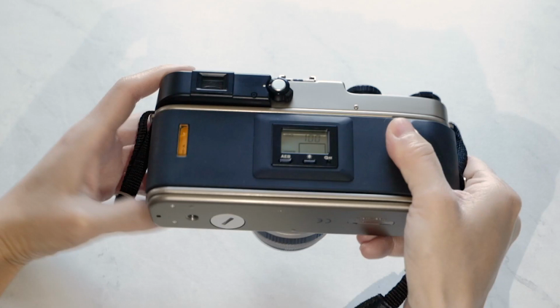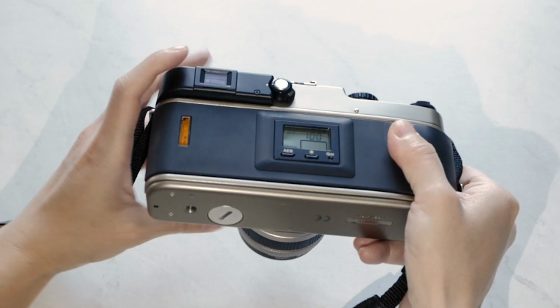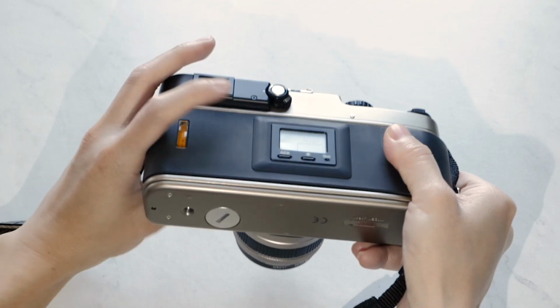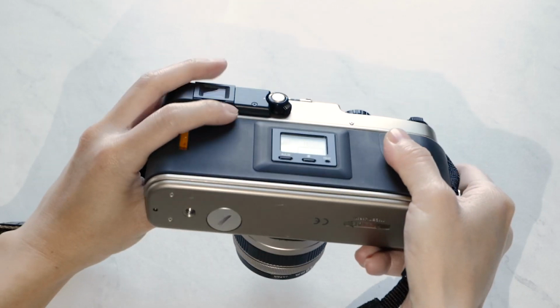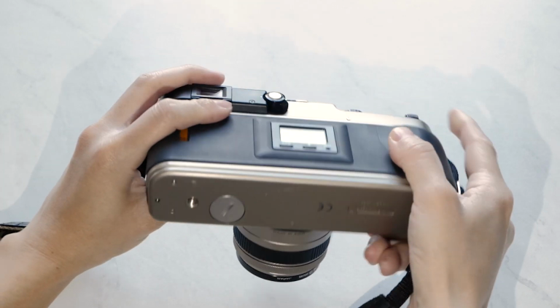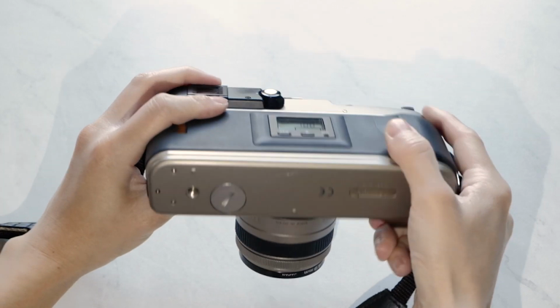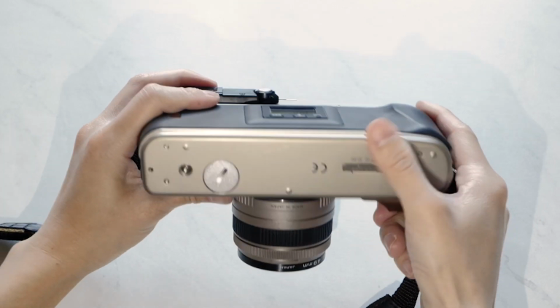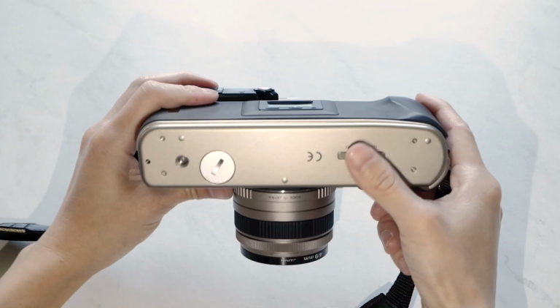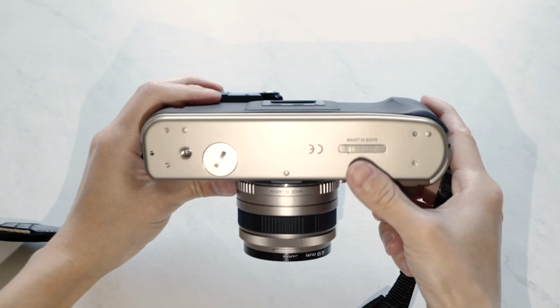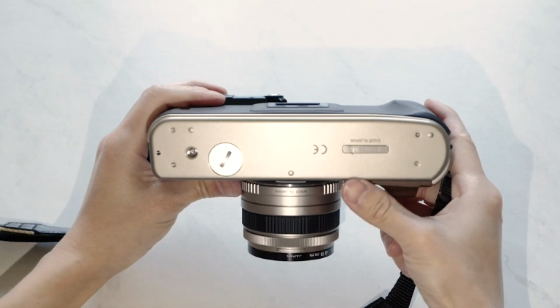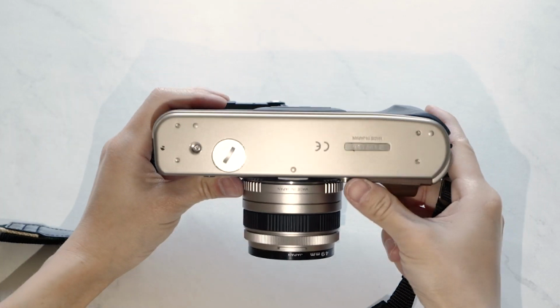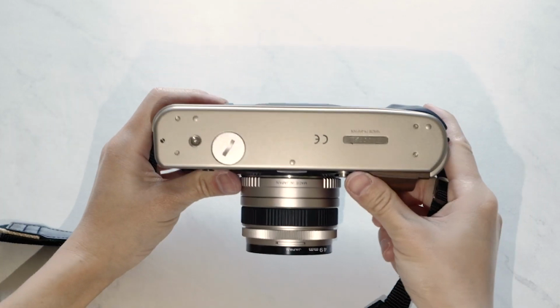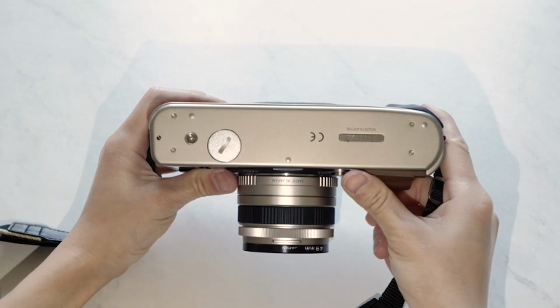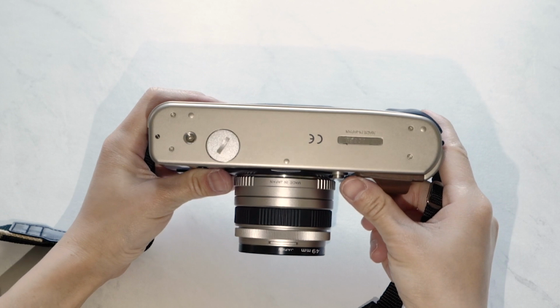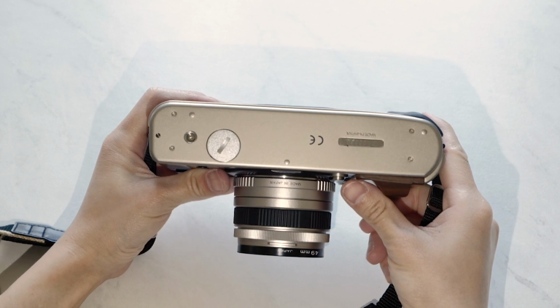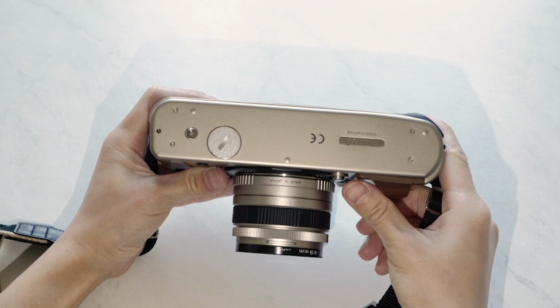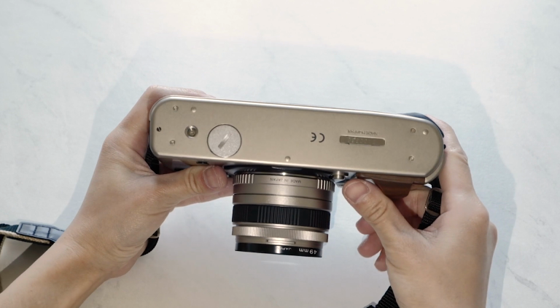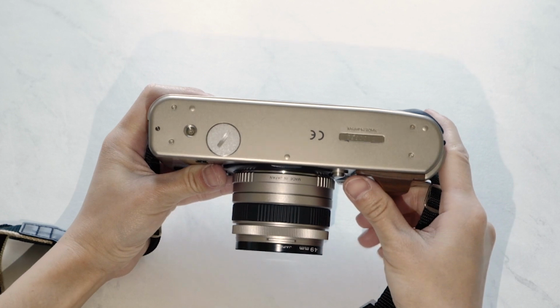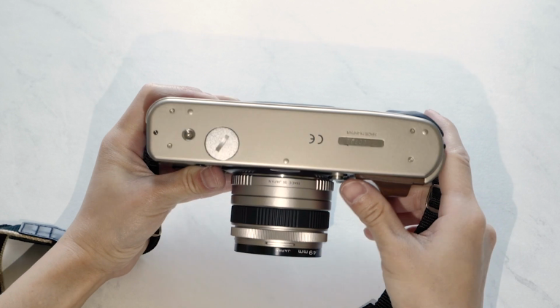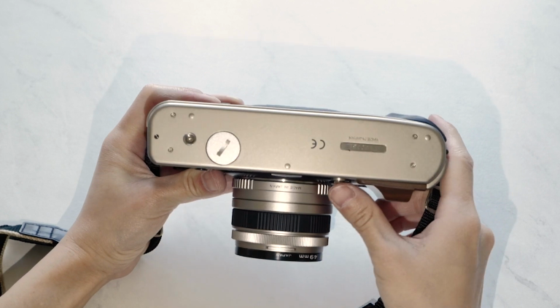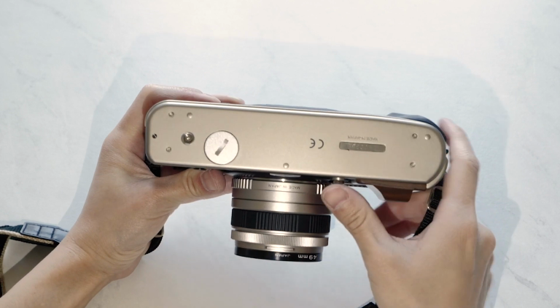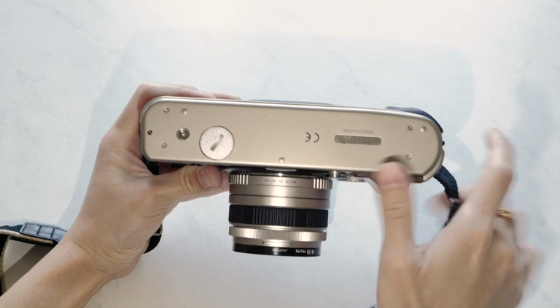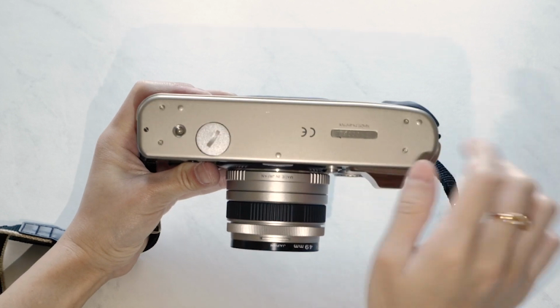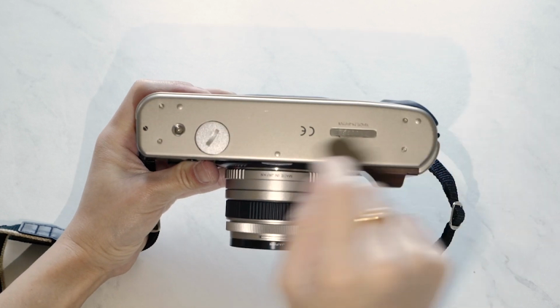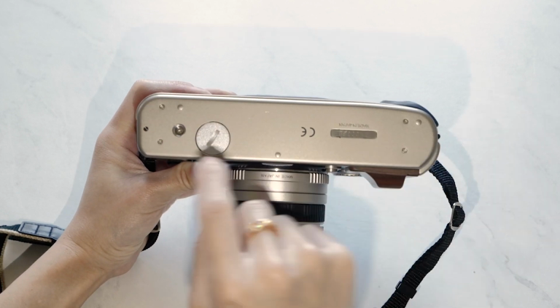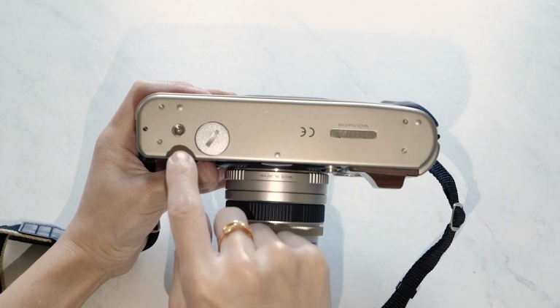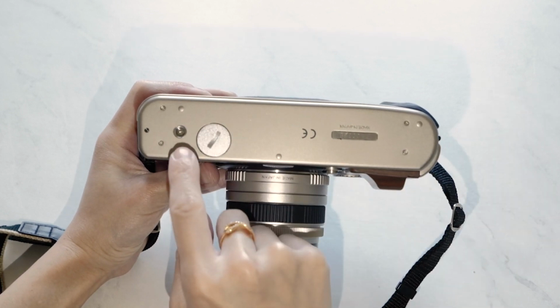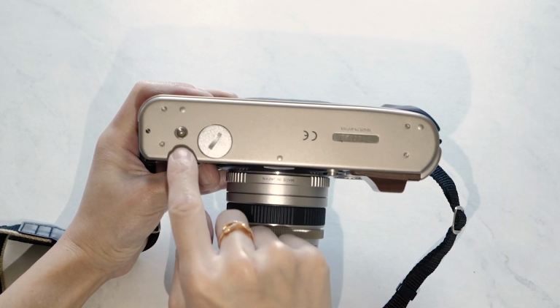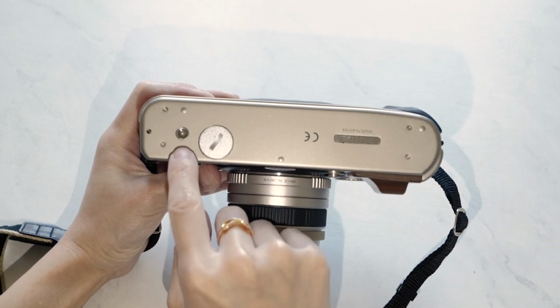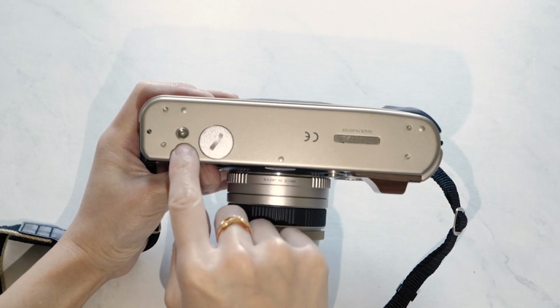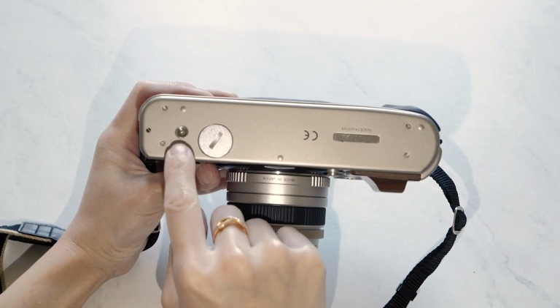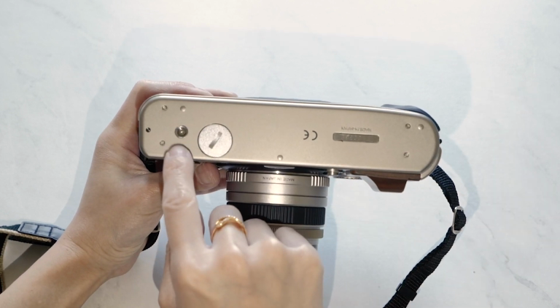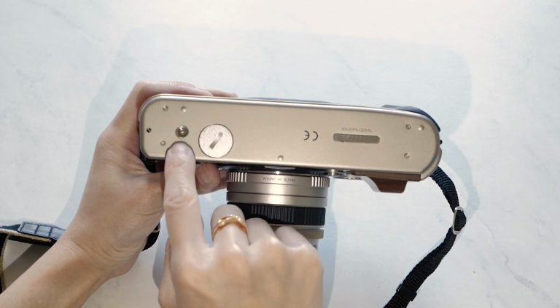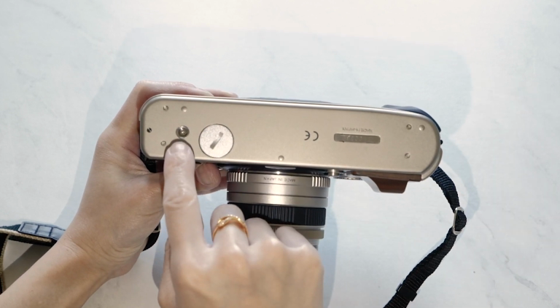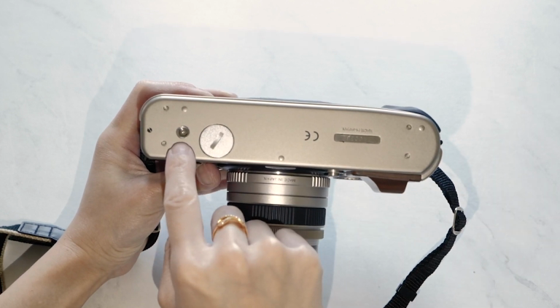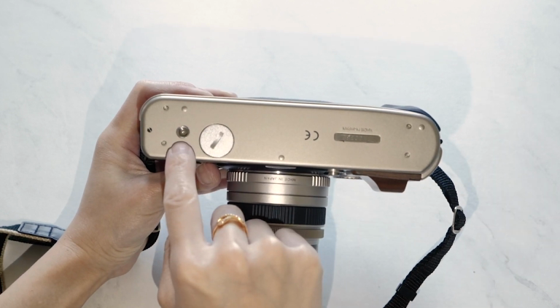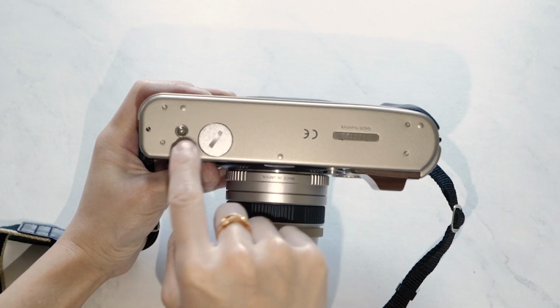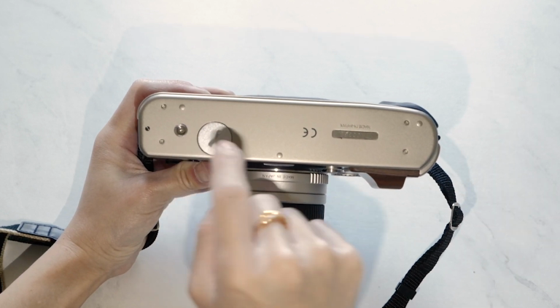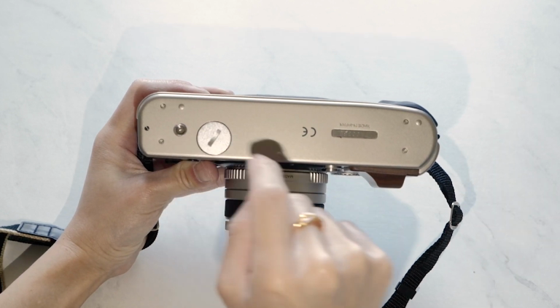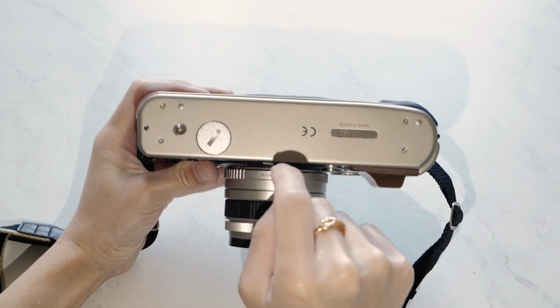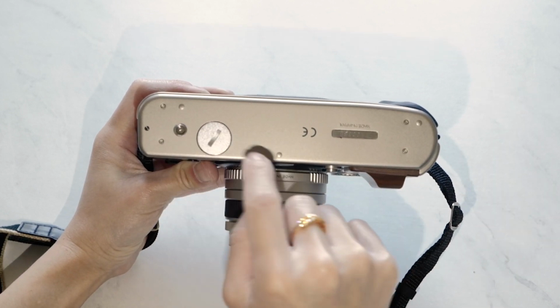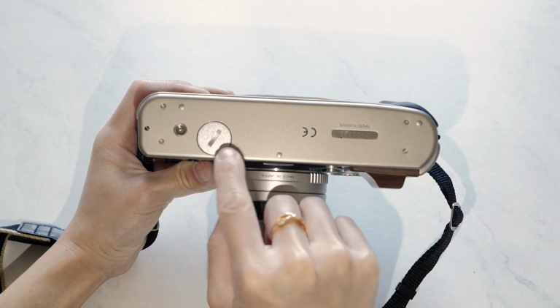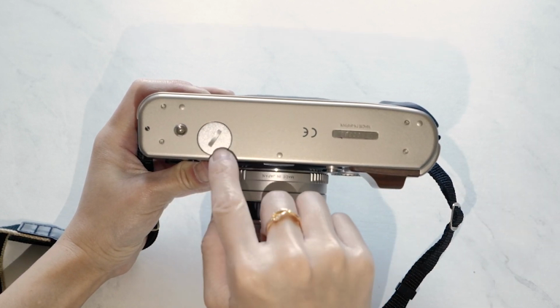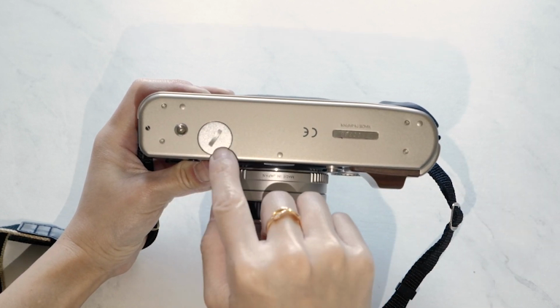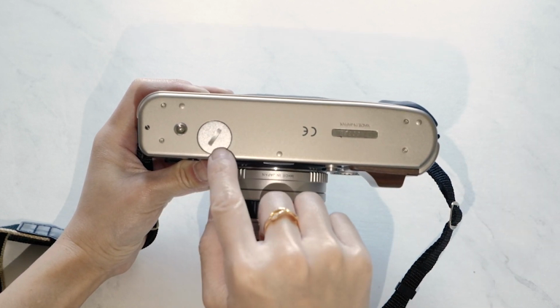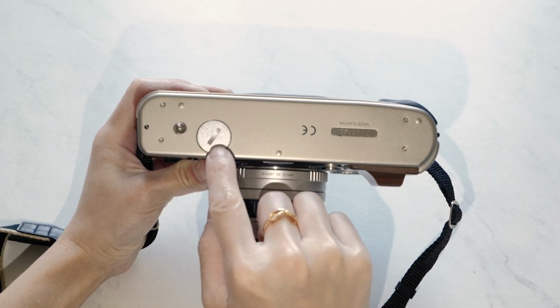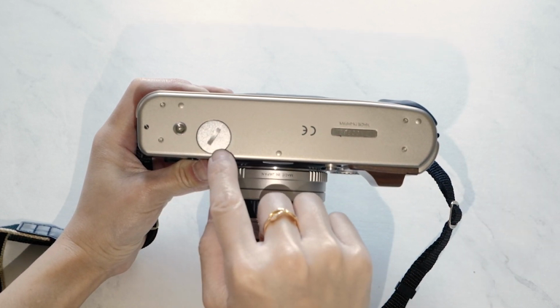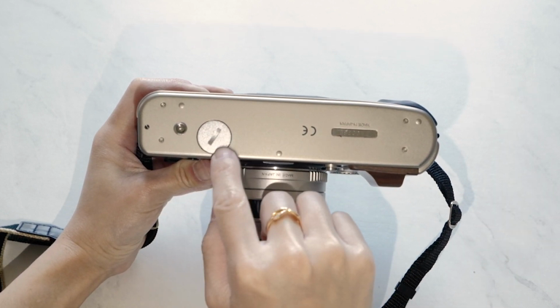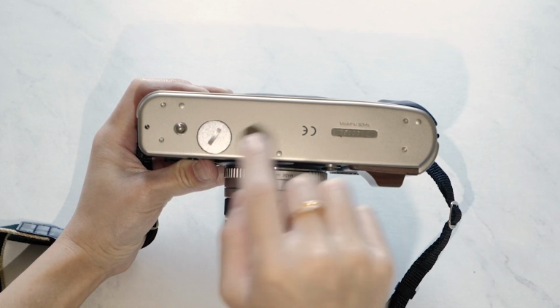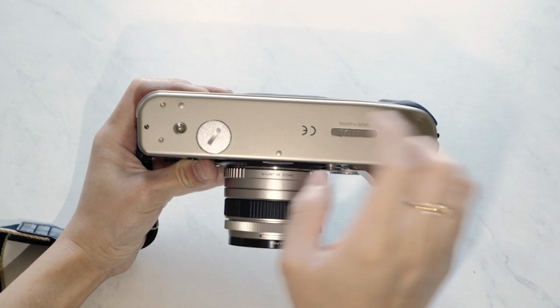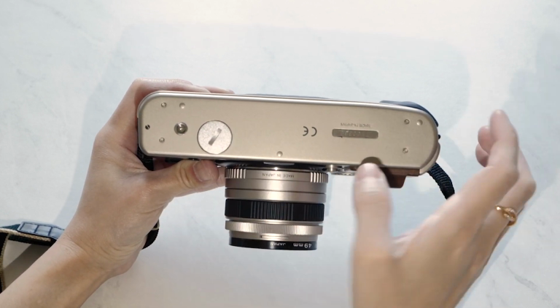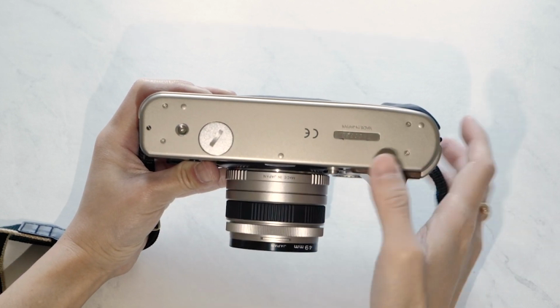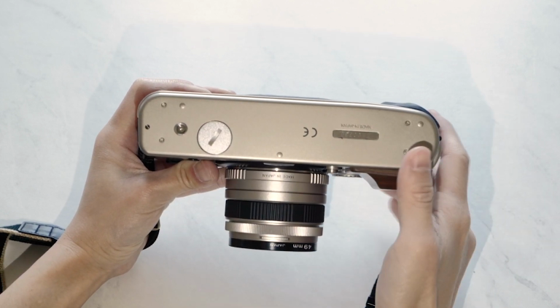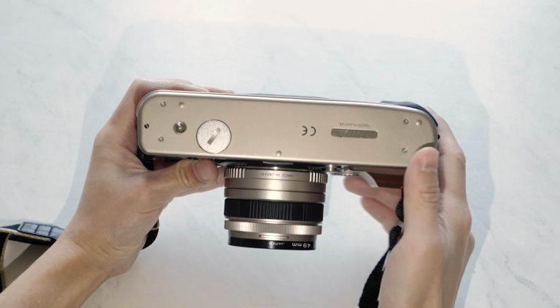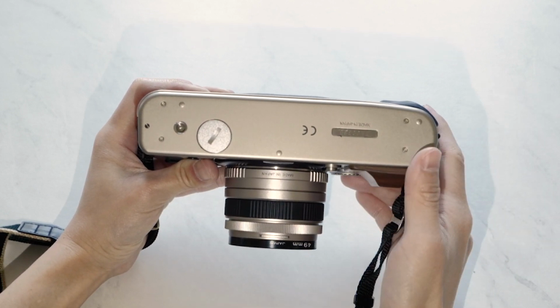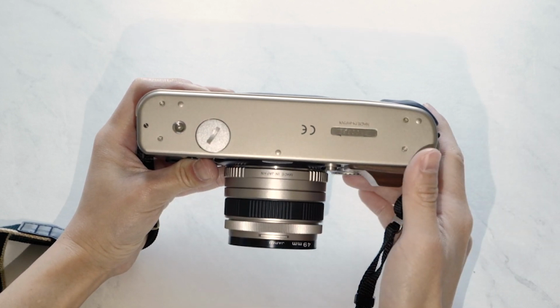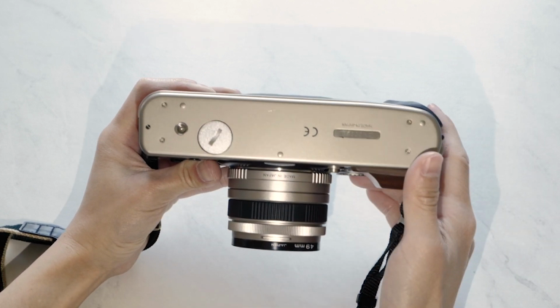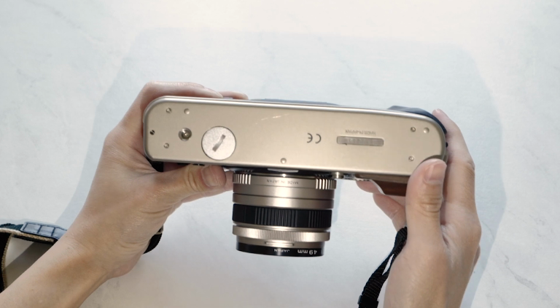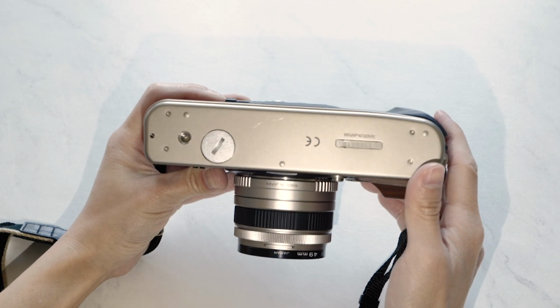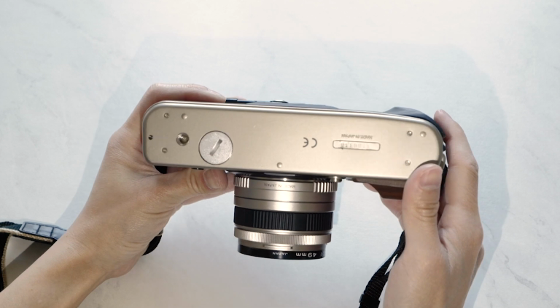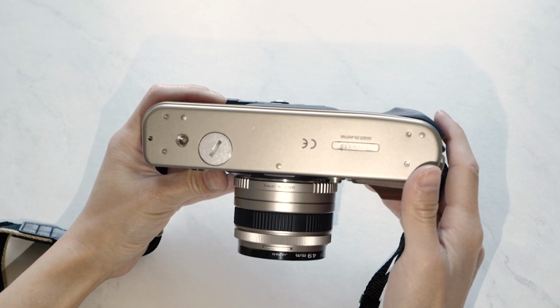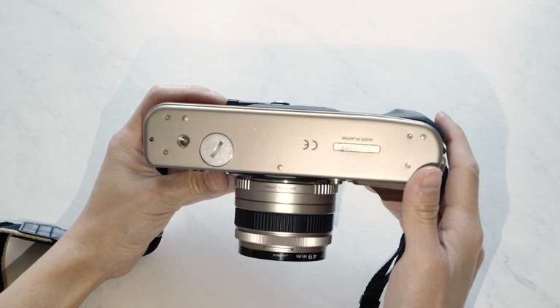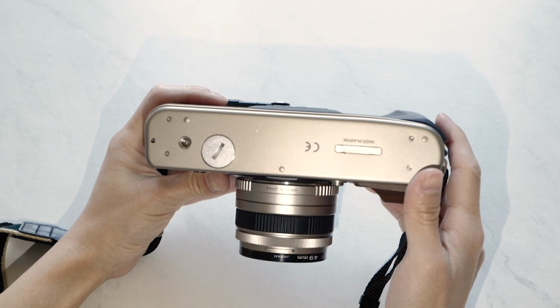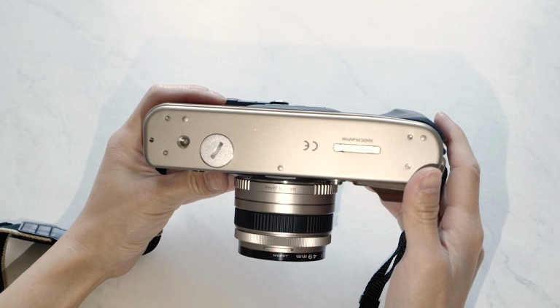On the bottom of the camera, there's a standard thread mount for tripods and a battery compartment that holds two CR2 batteries.